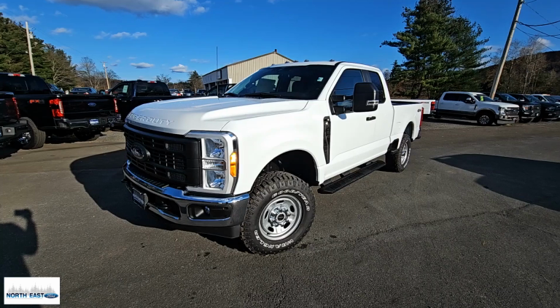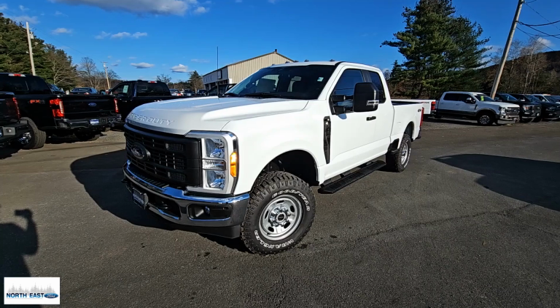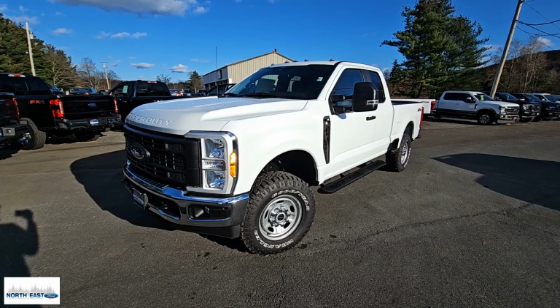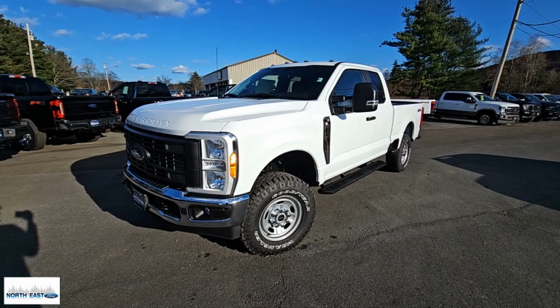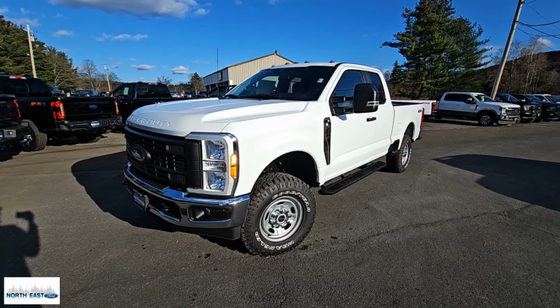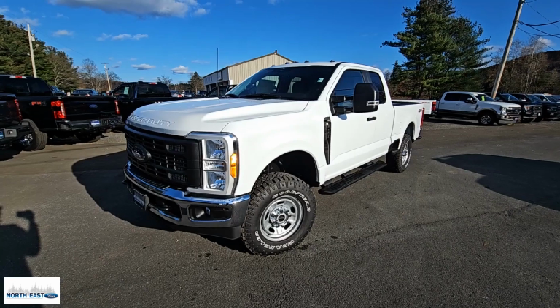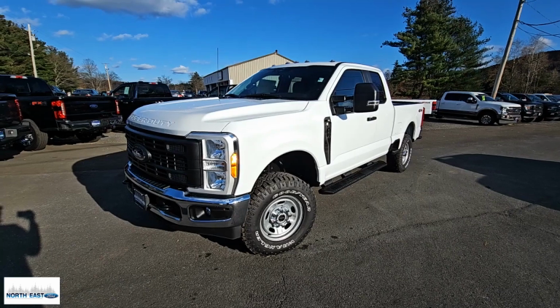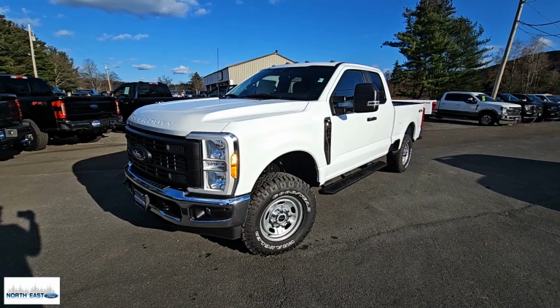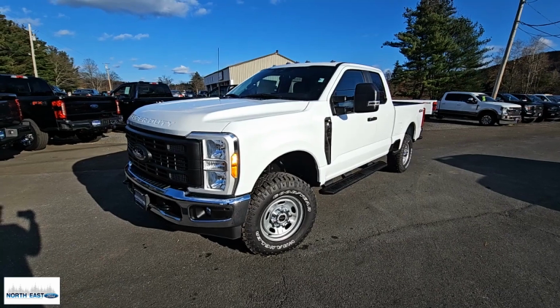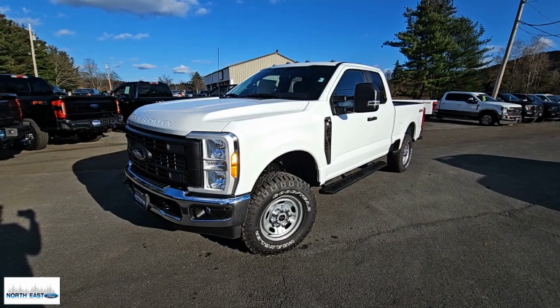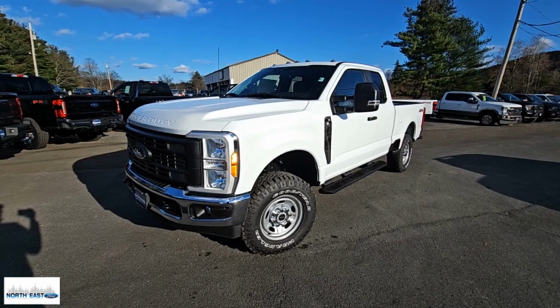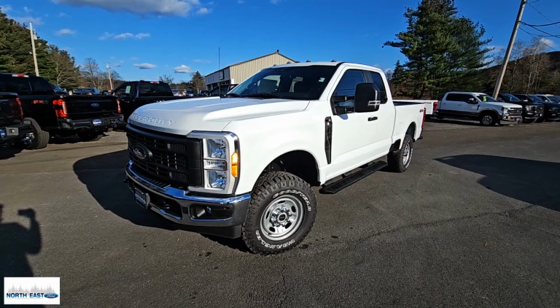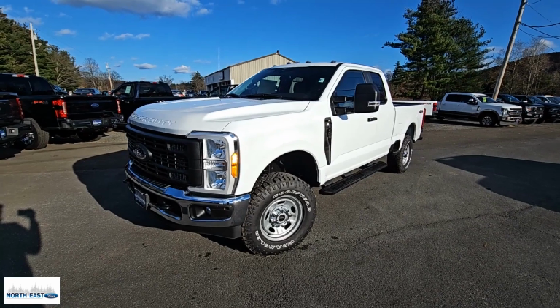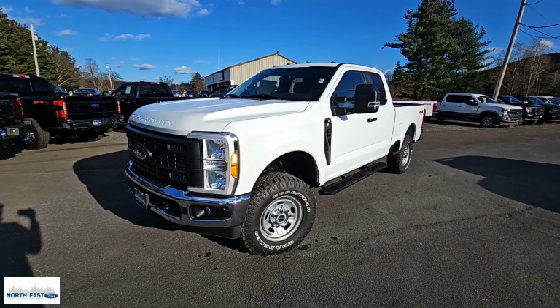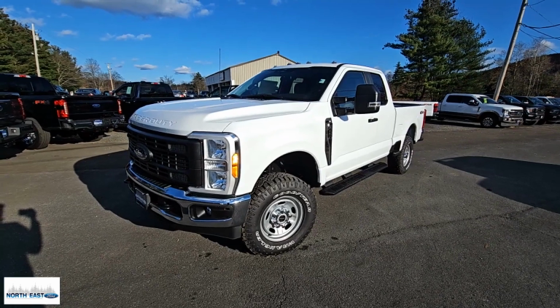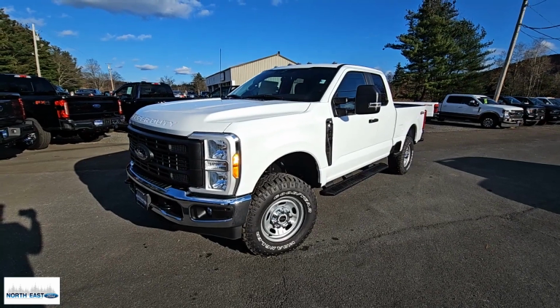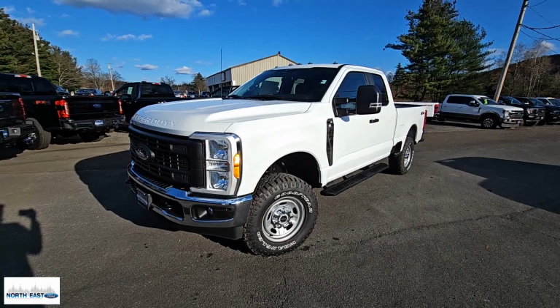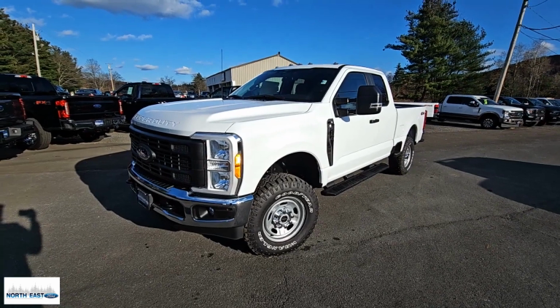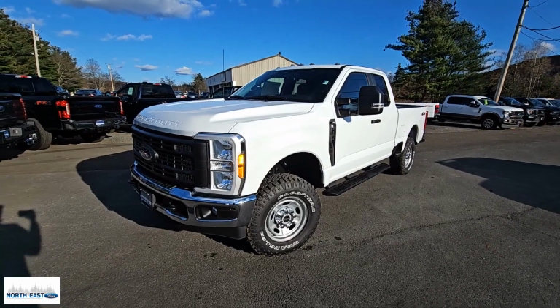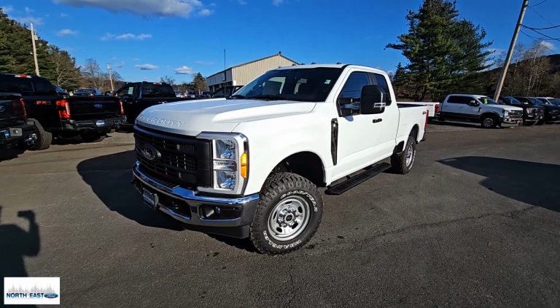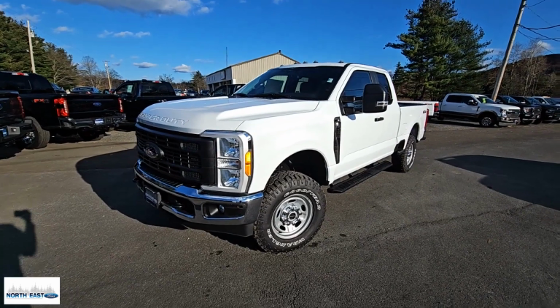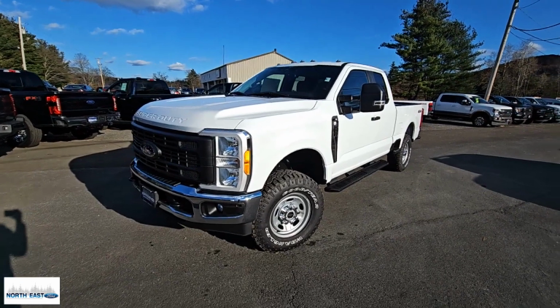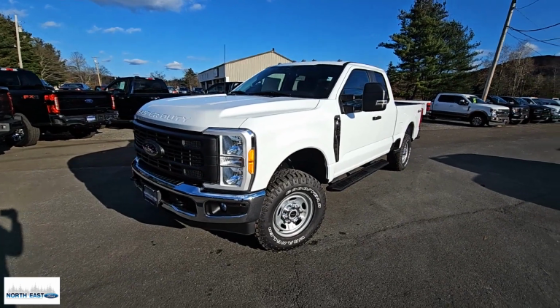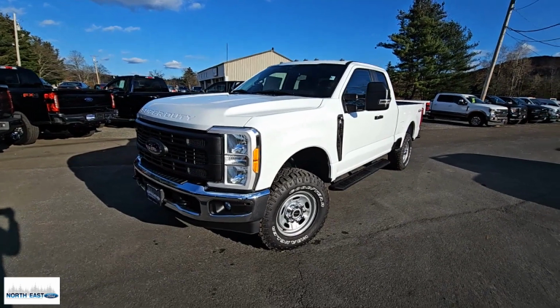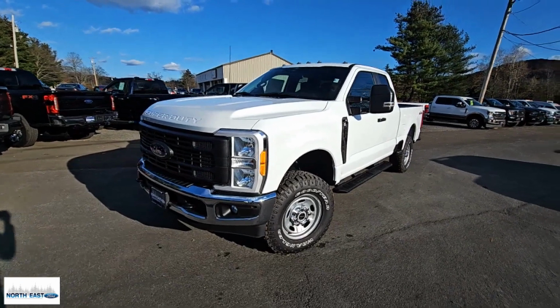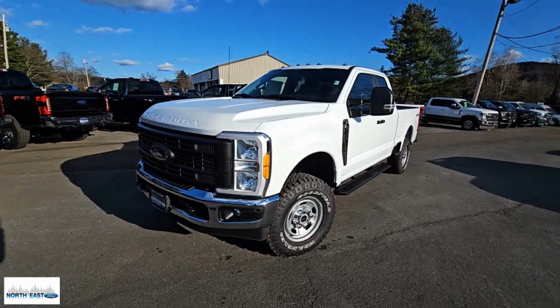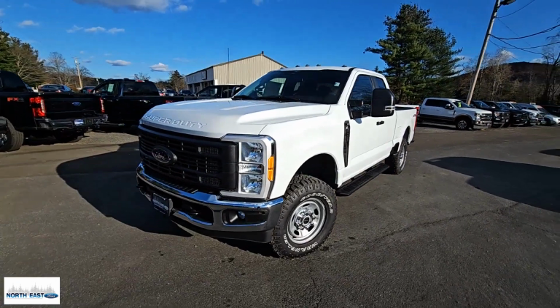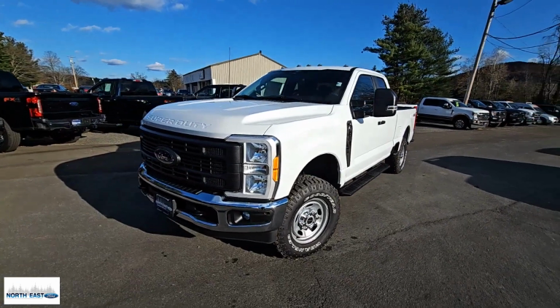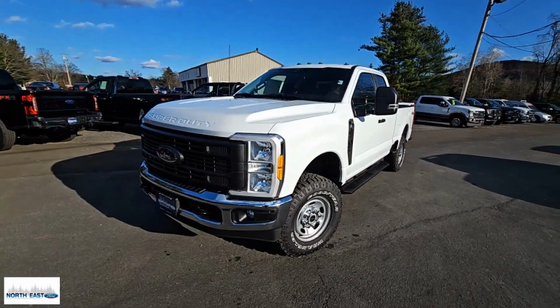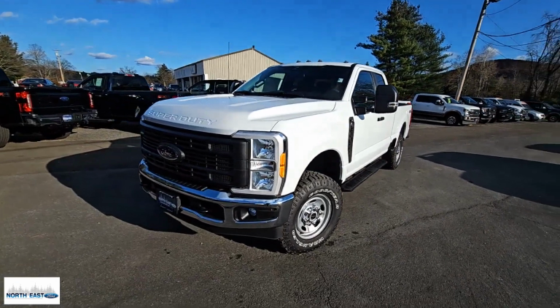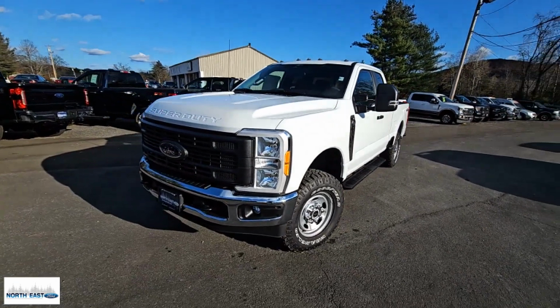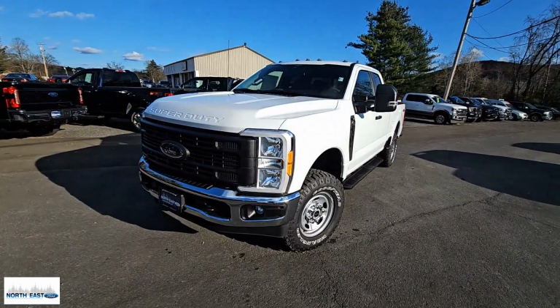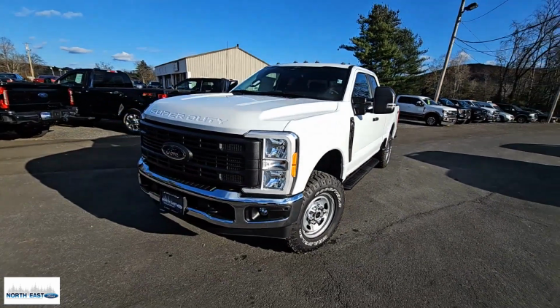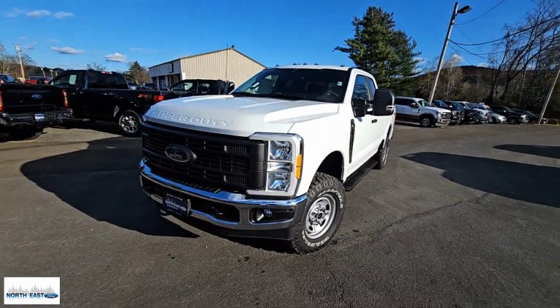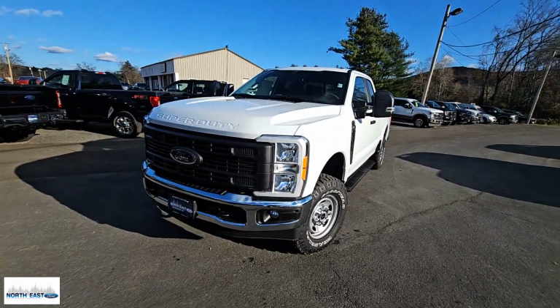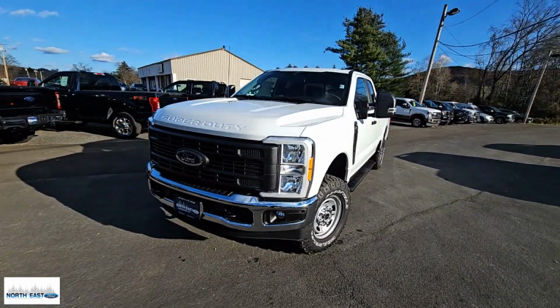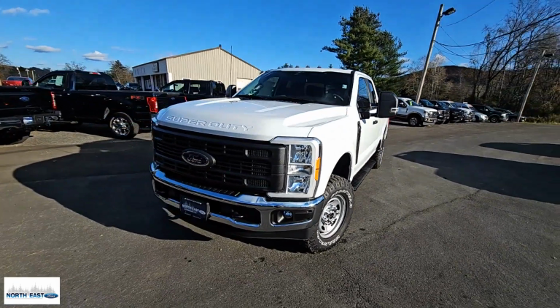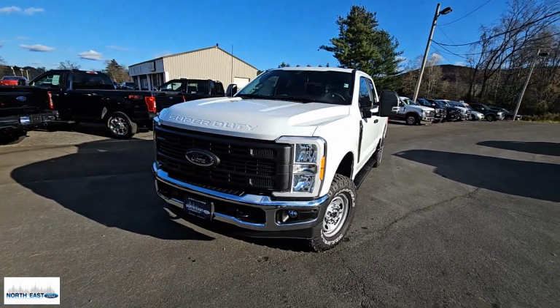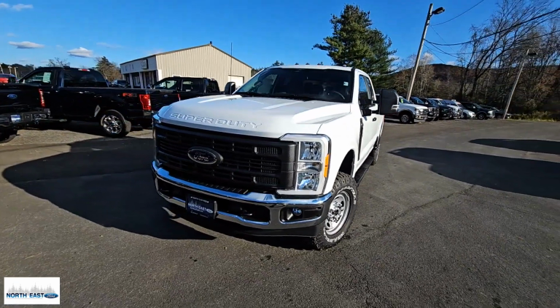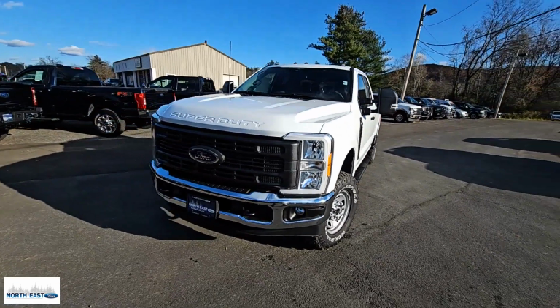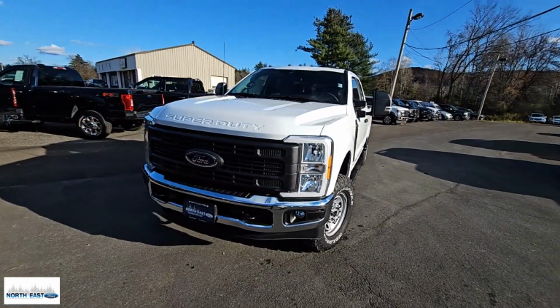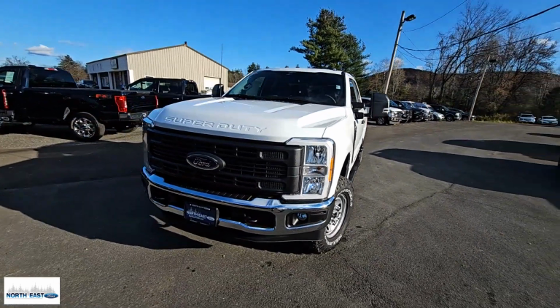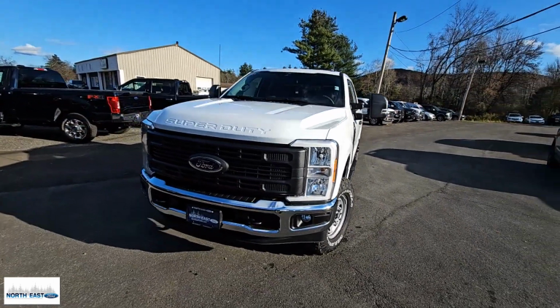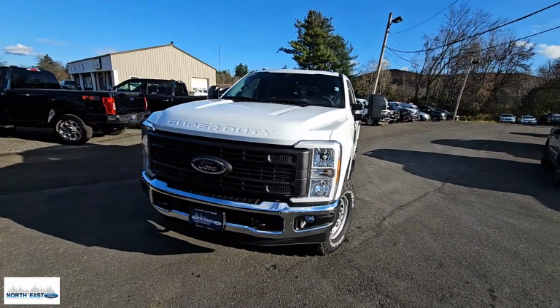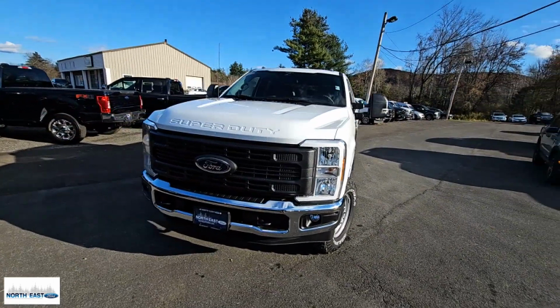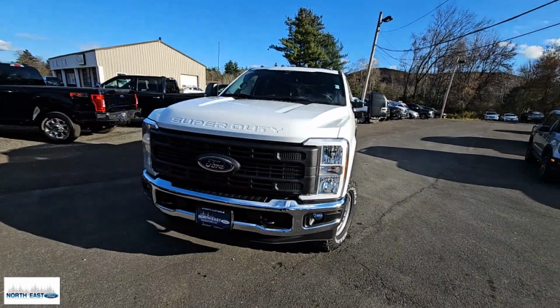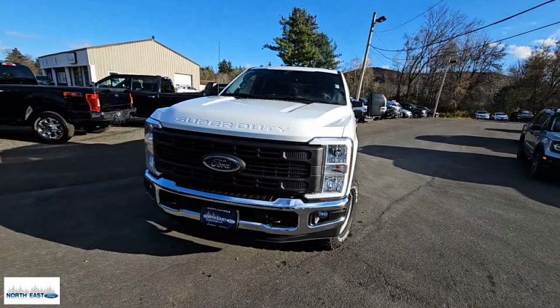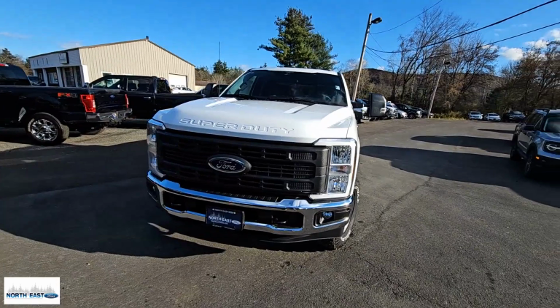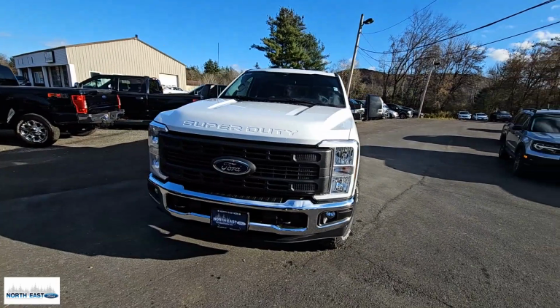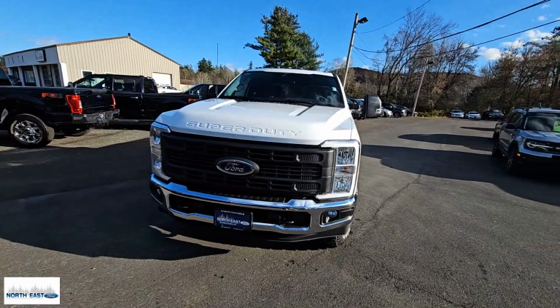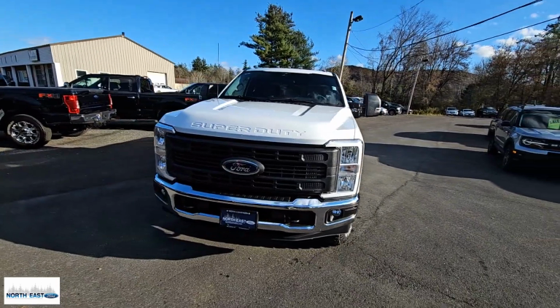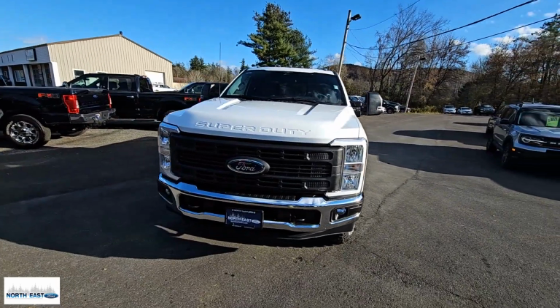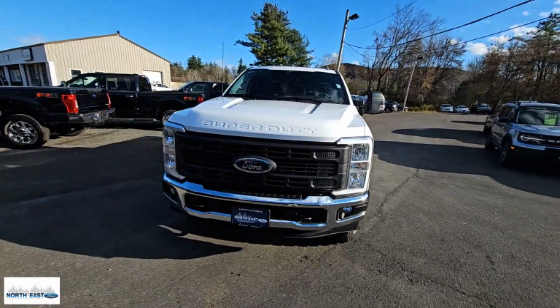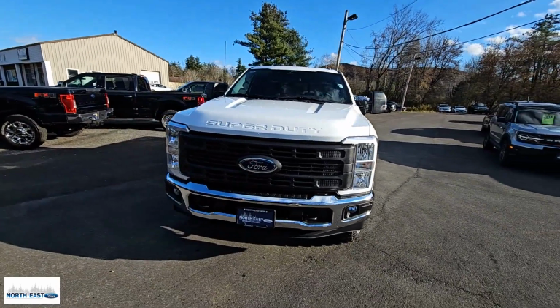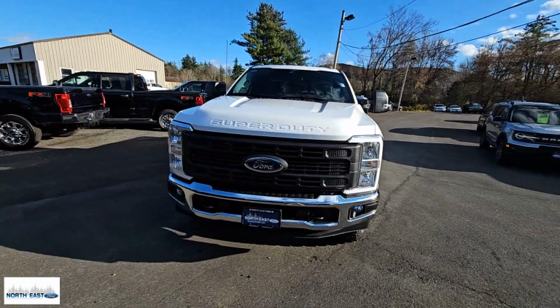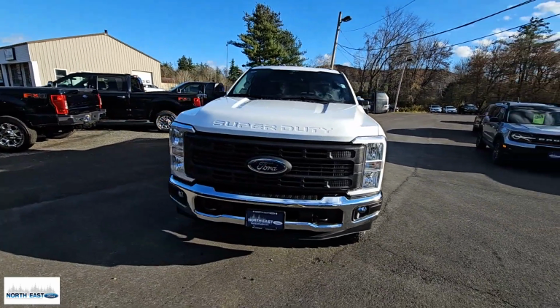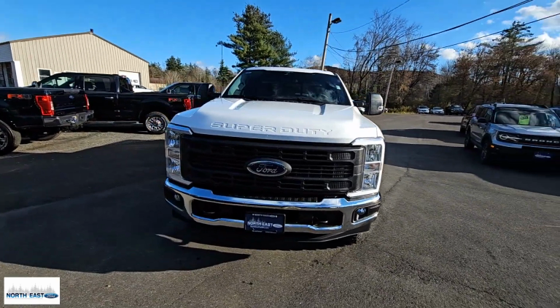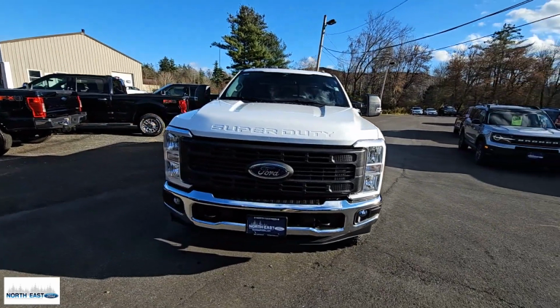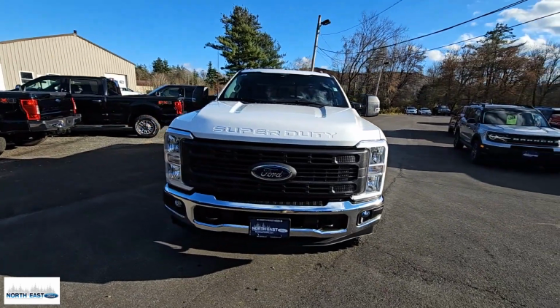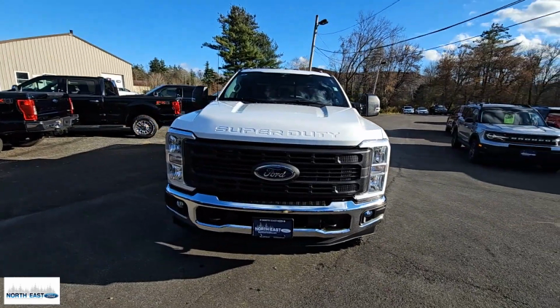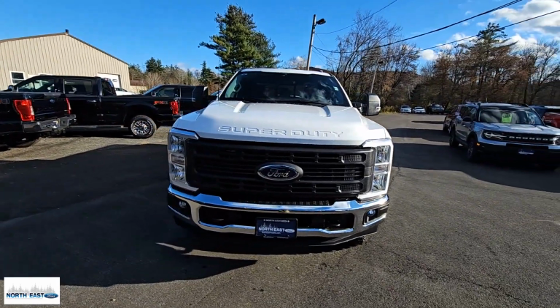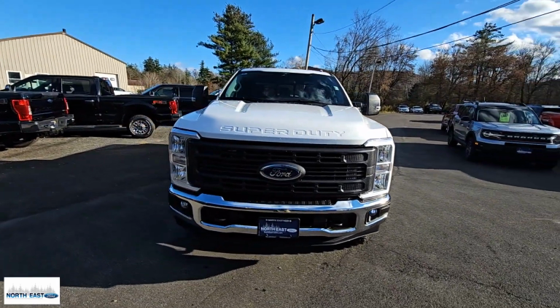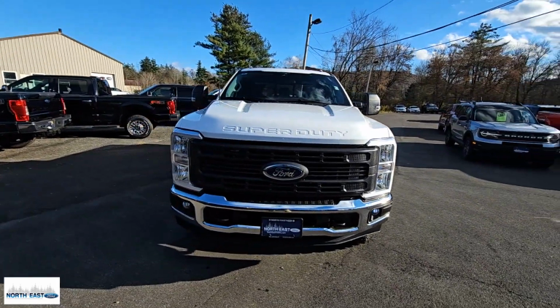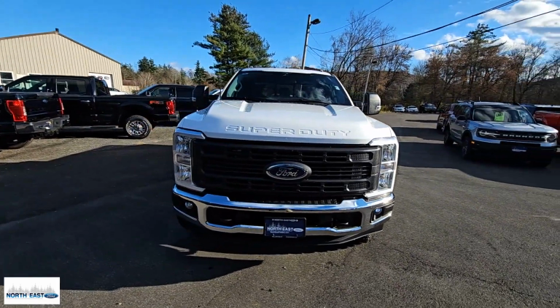Can you see yourself in the 2023 Ford F-250? If you're going to do it, do it right.